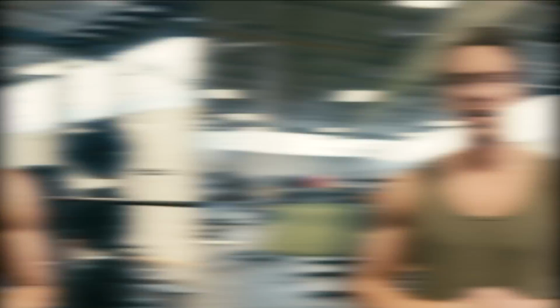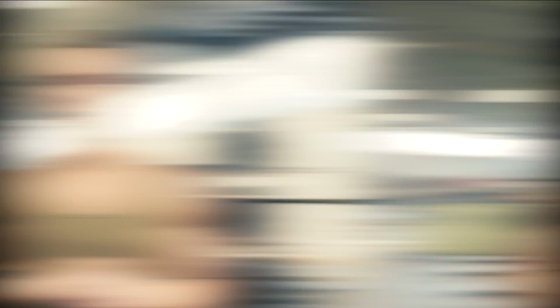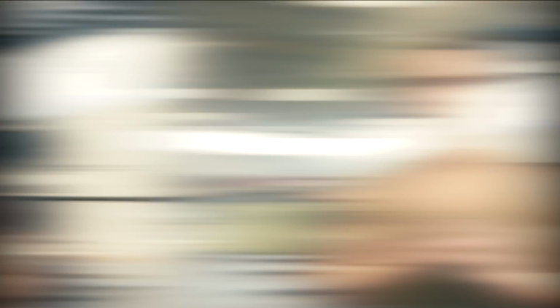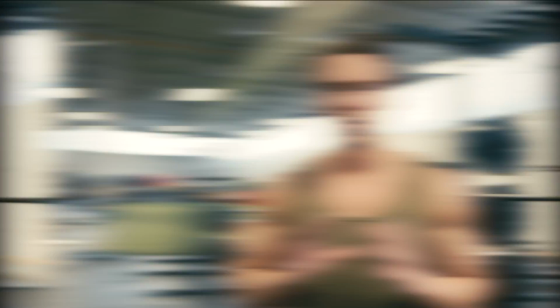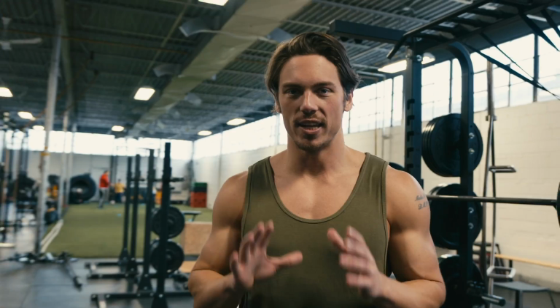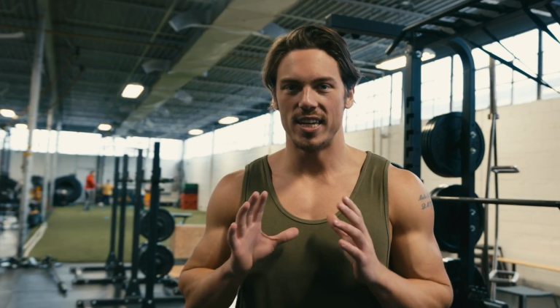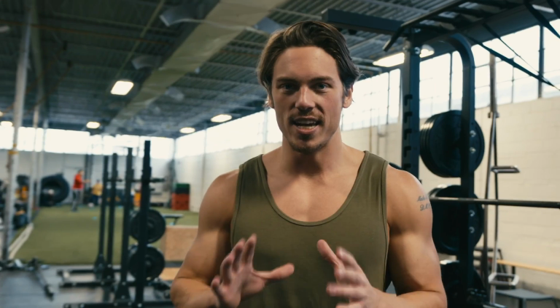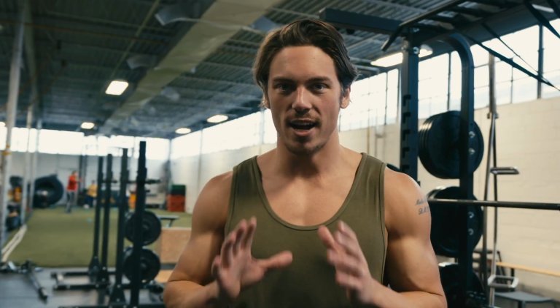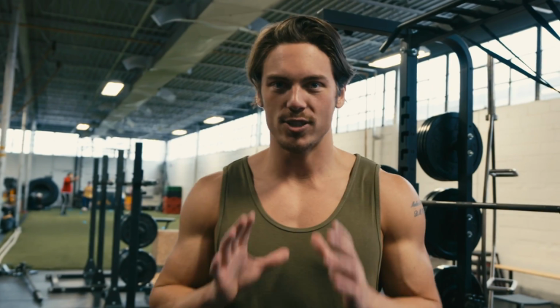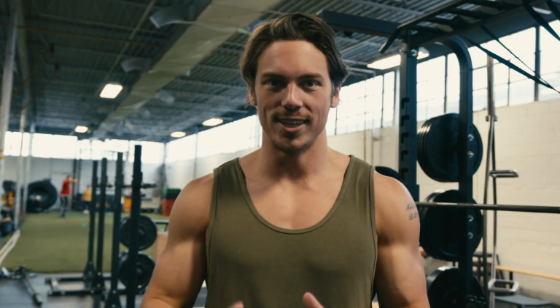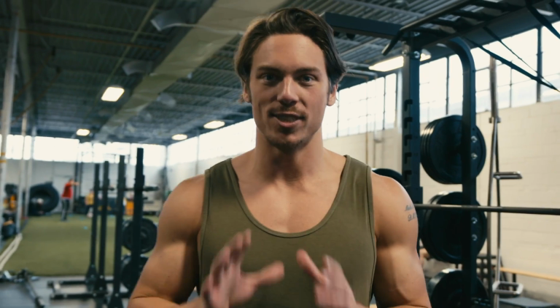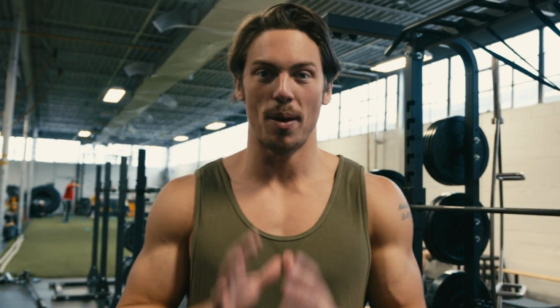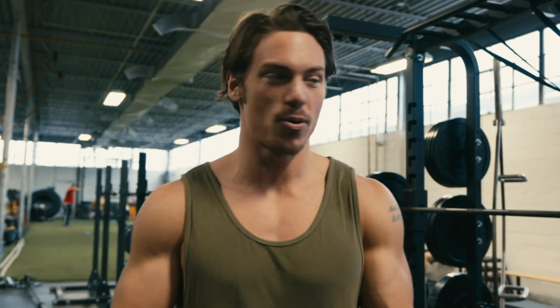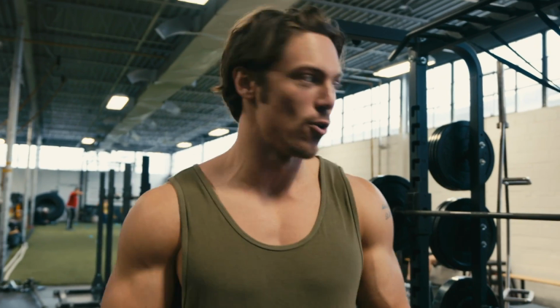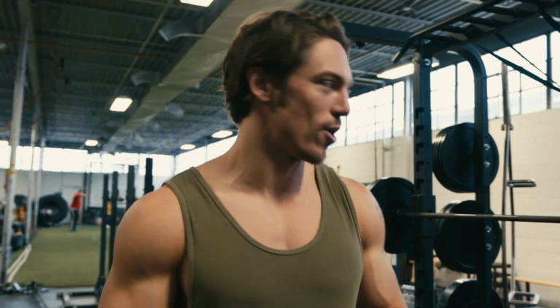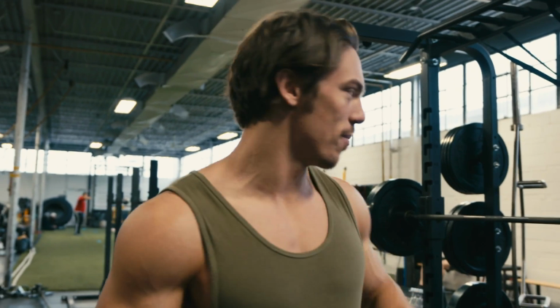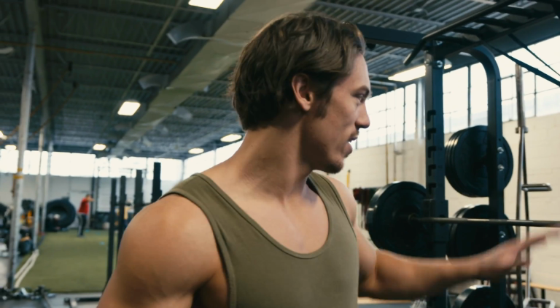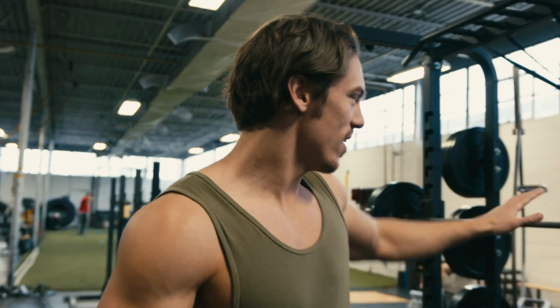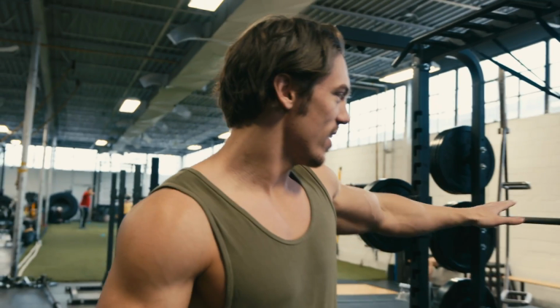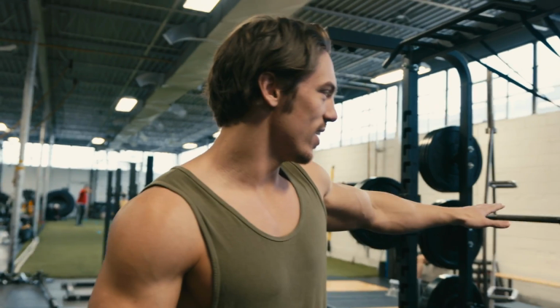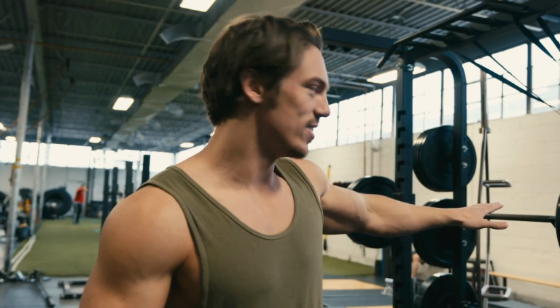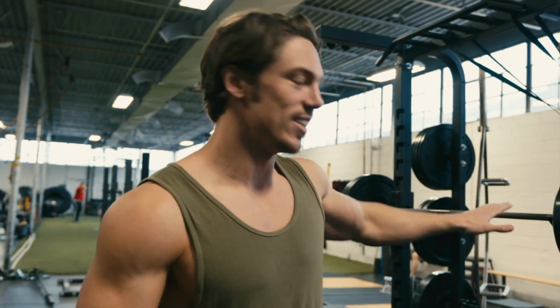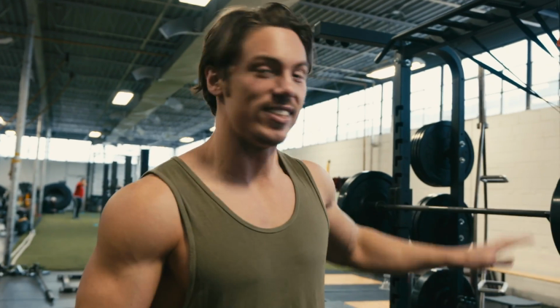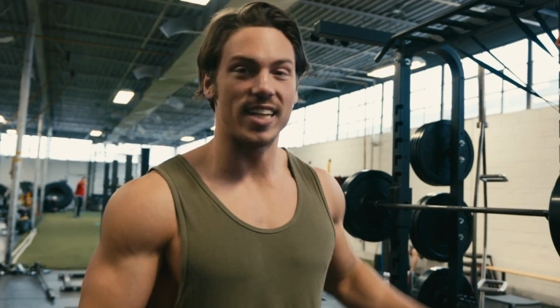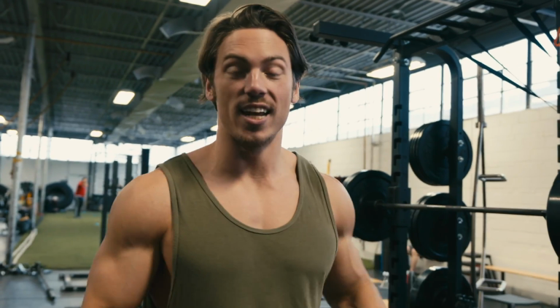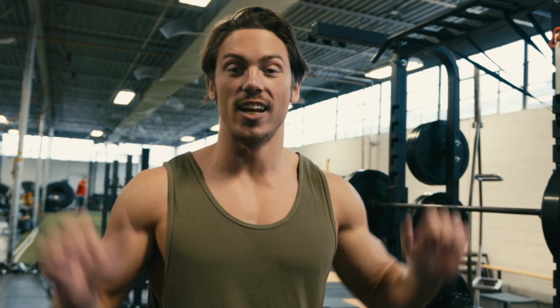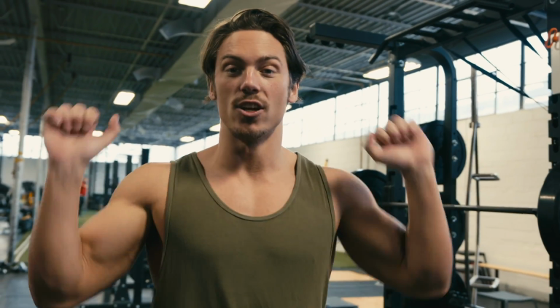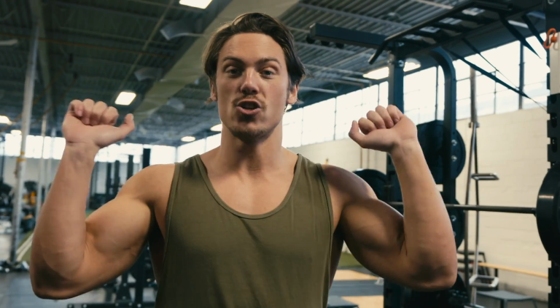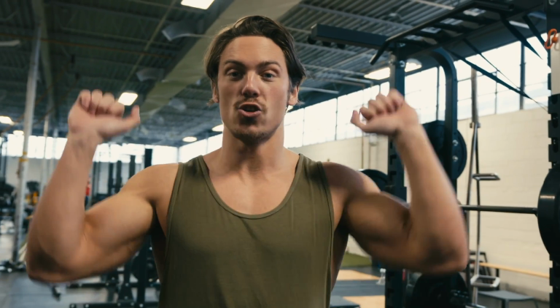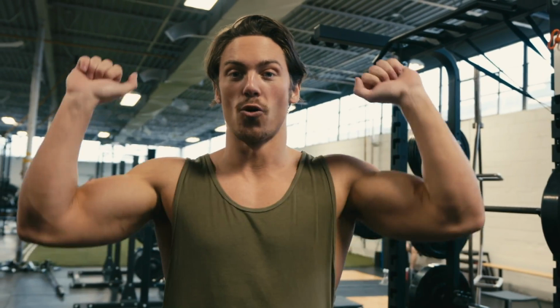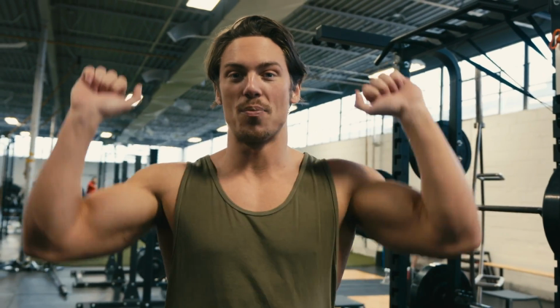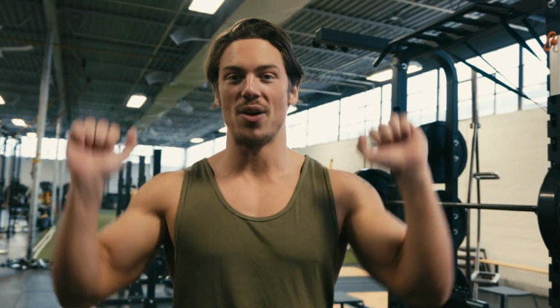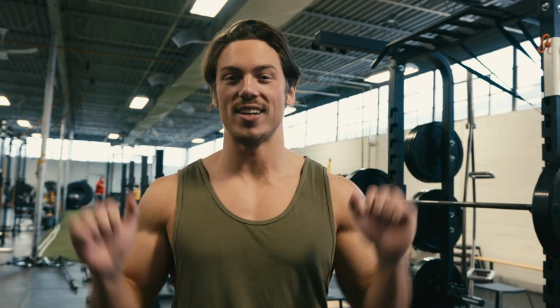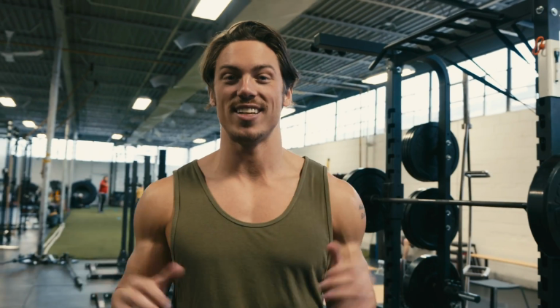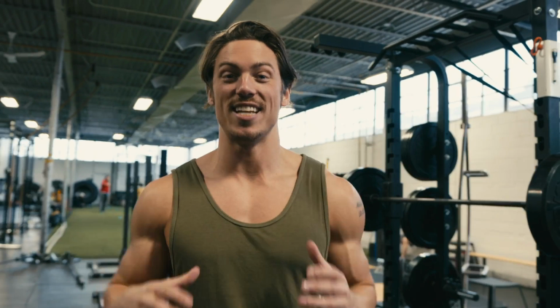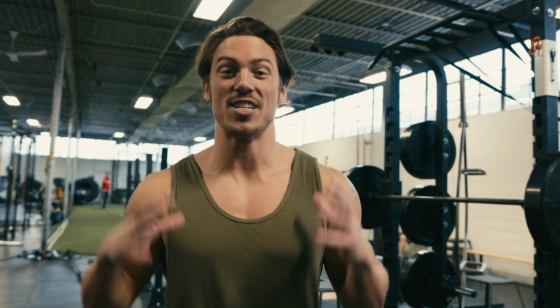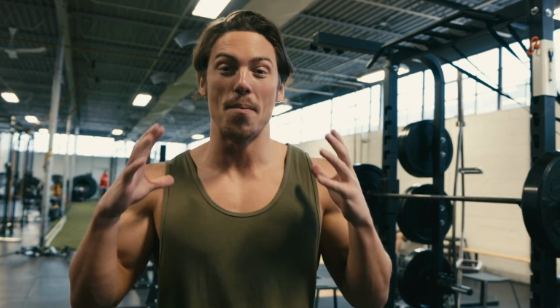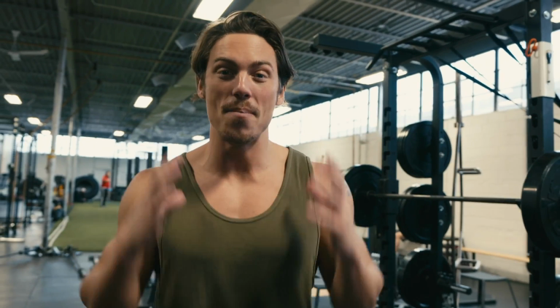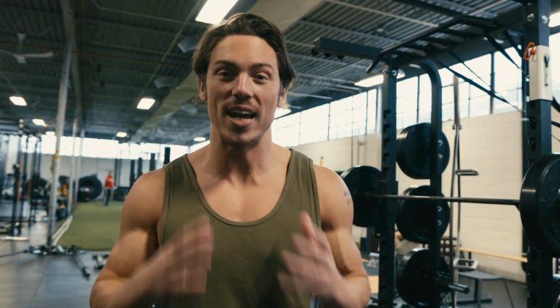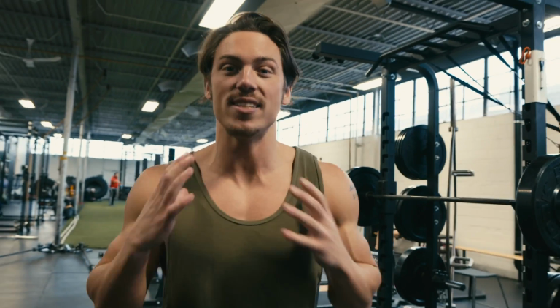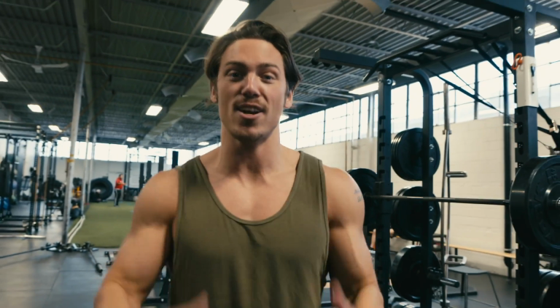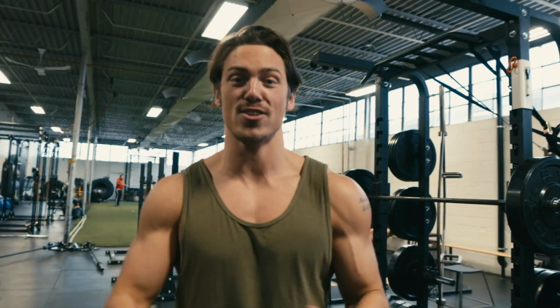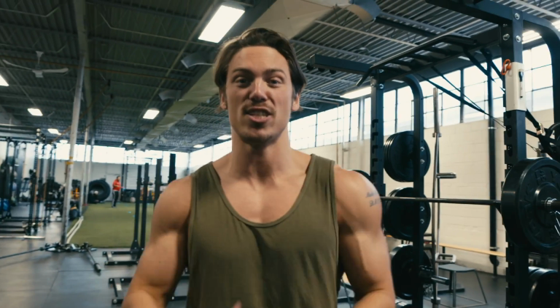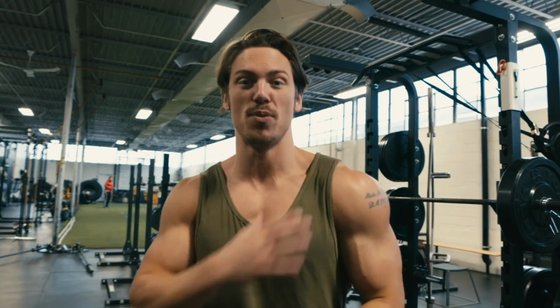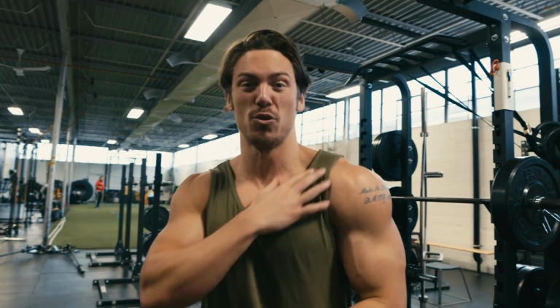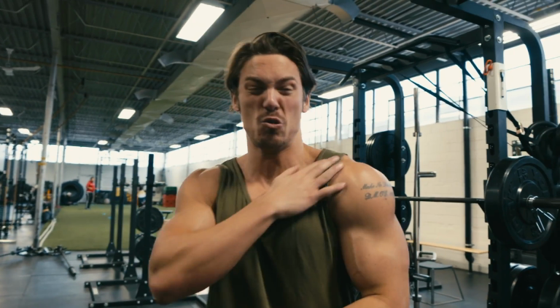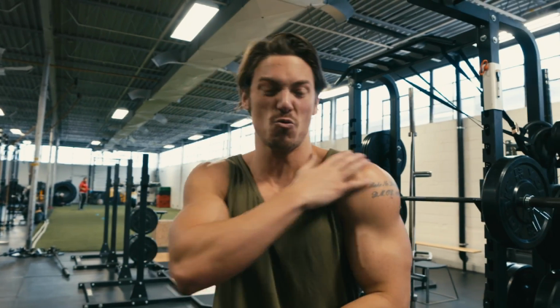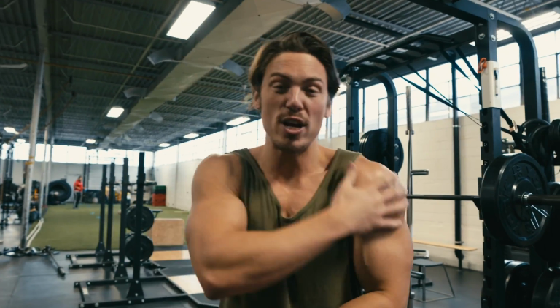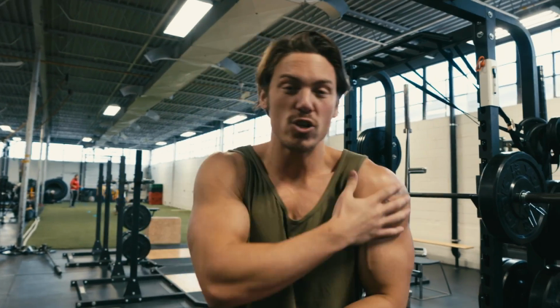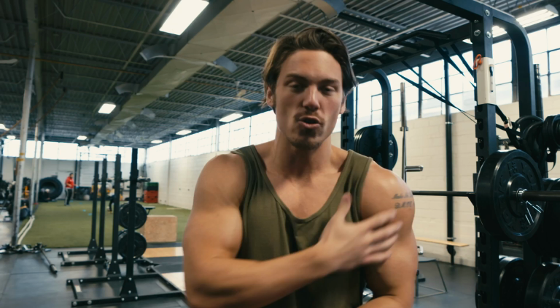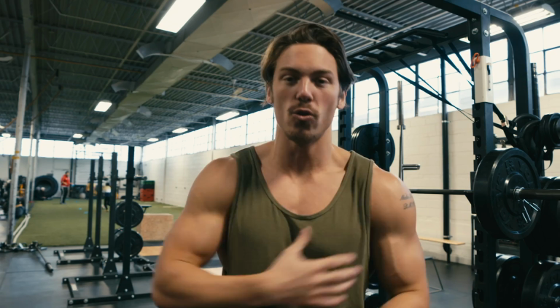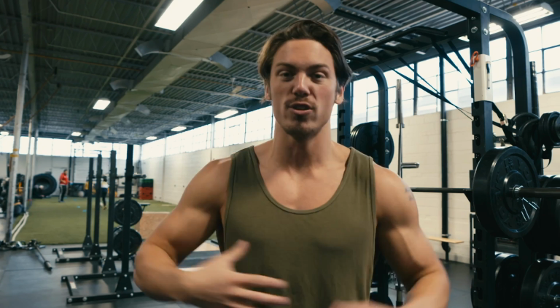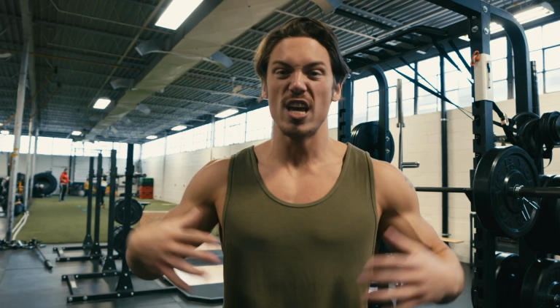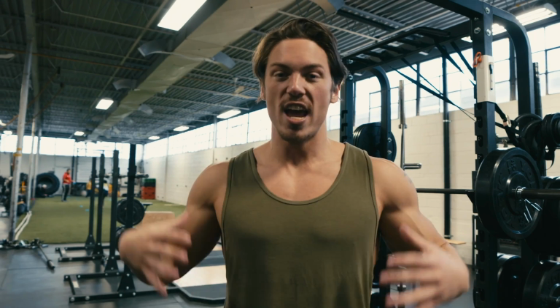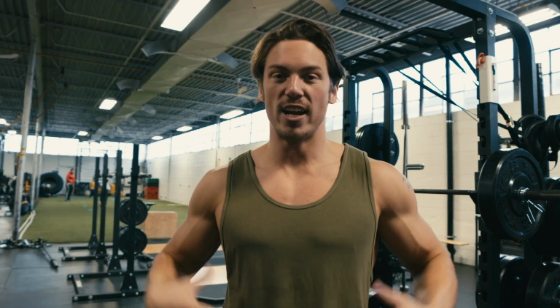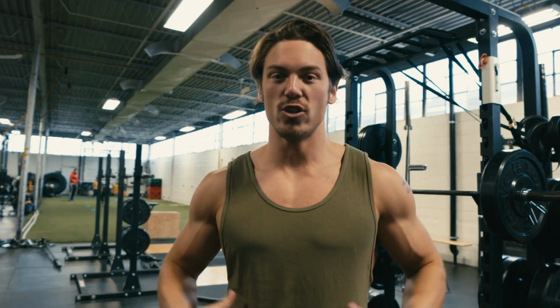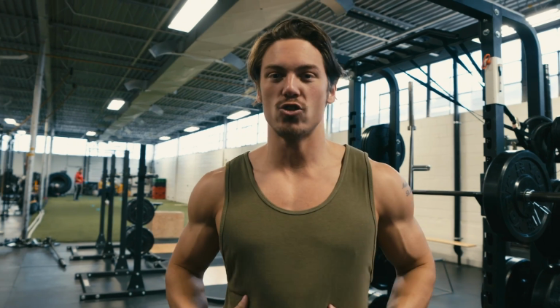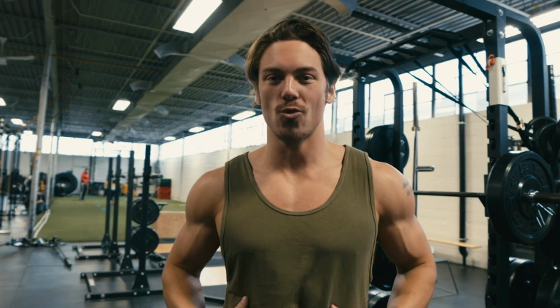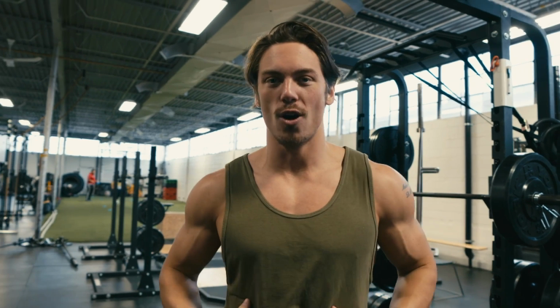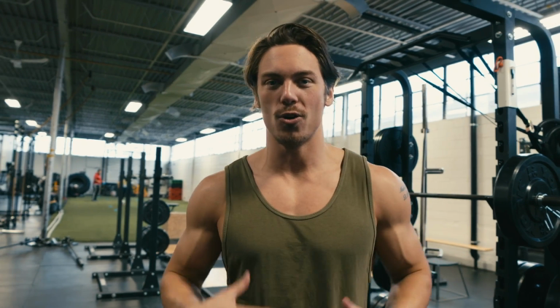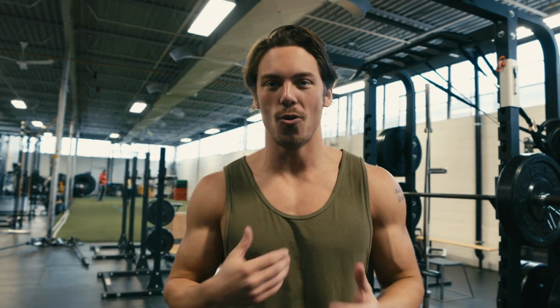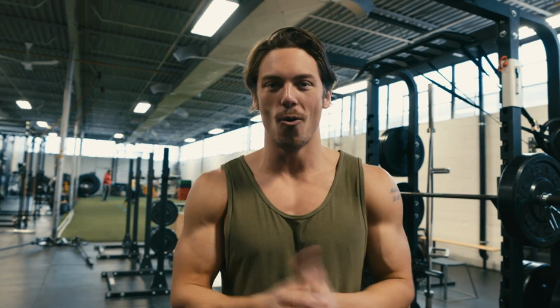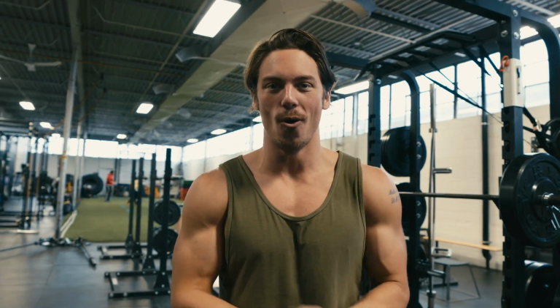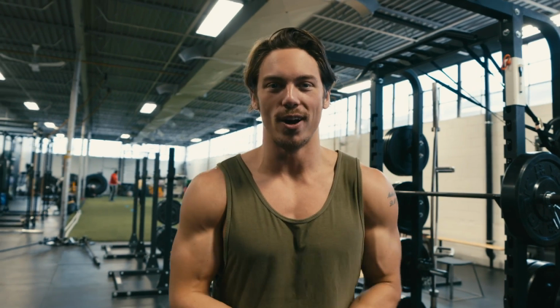One of the key exercises in my program is the standing shoulder press. It's an amazing exercise to build great shoulders and a strong core.